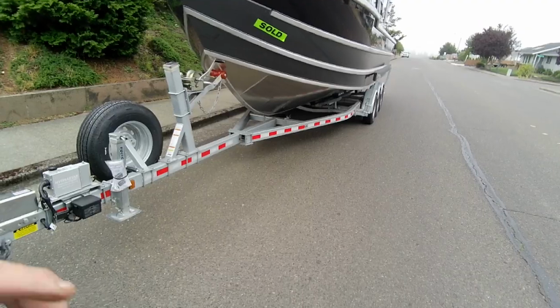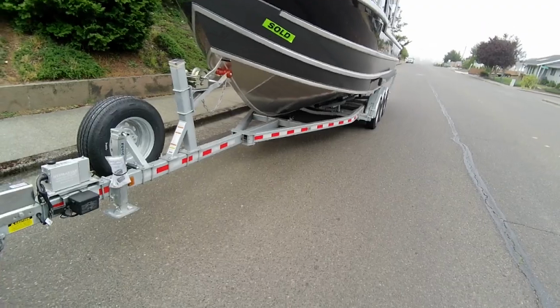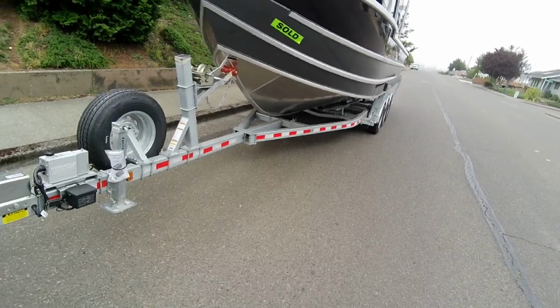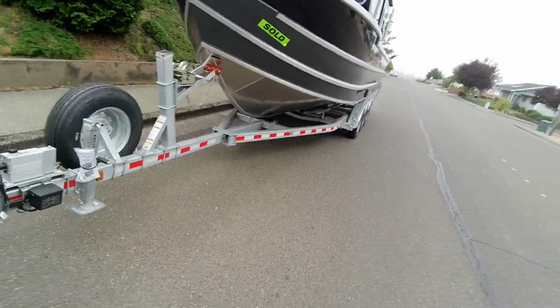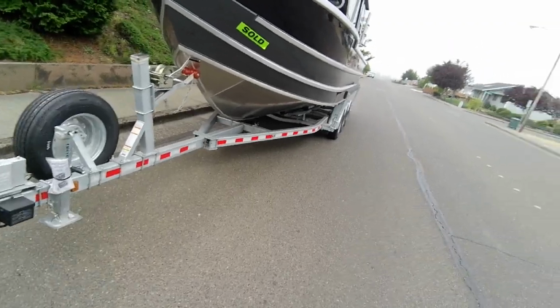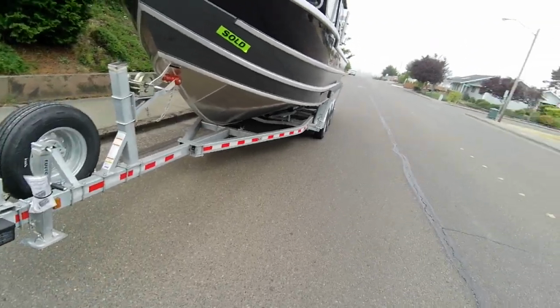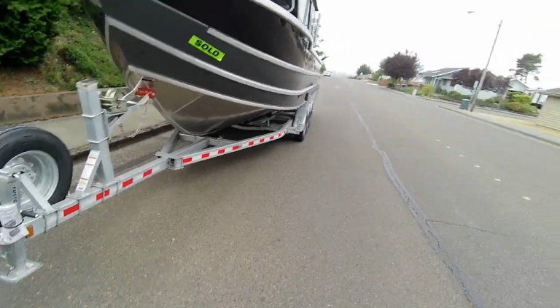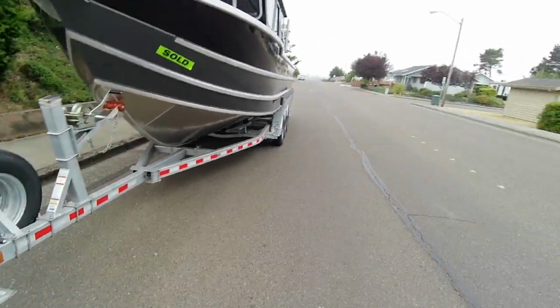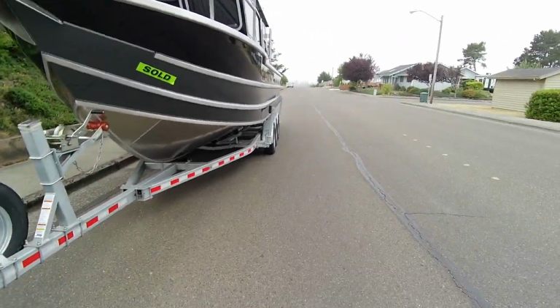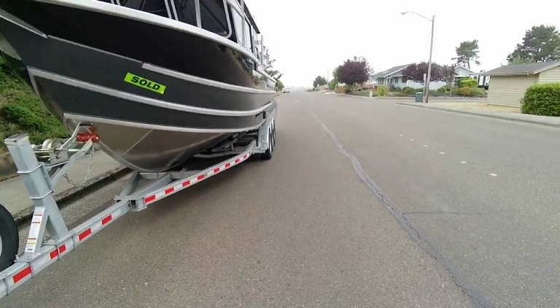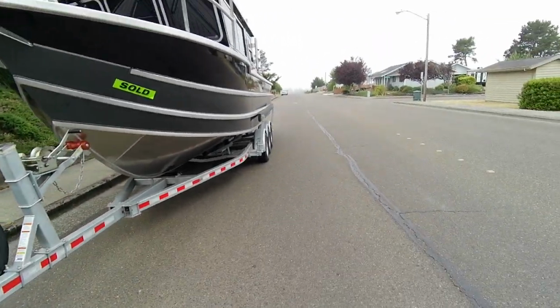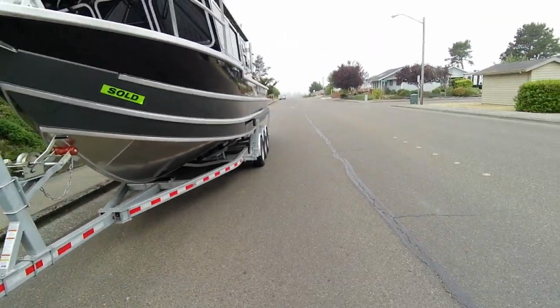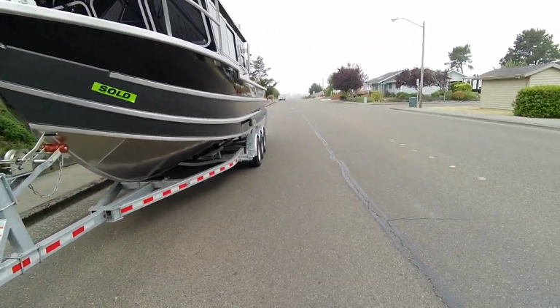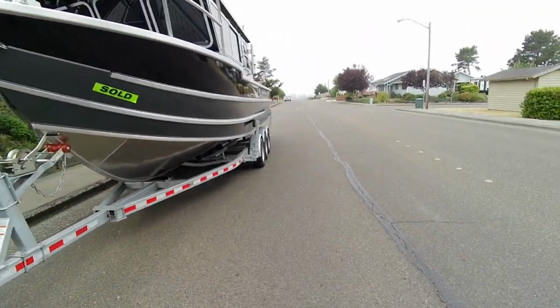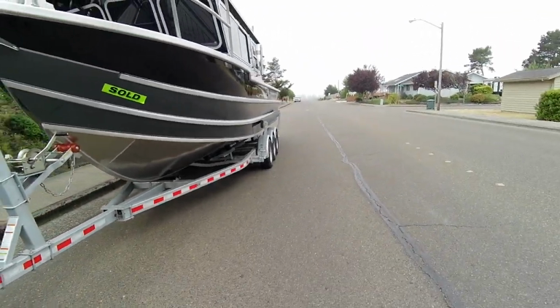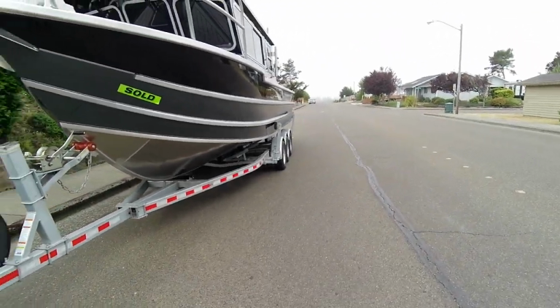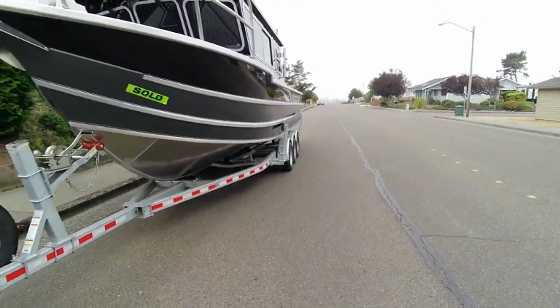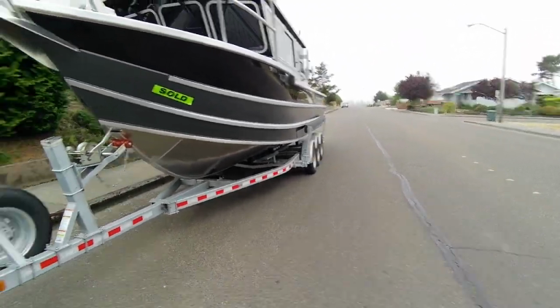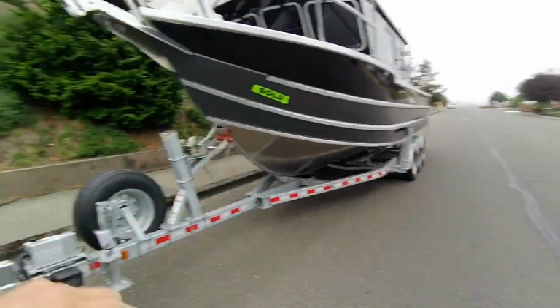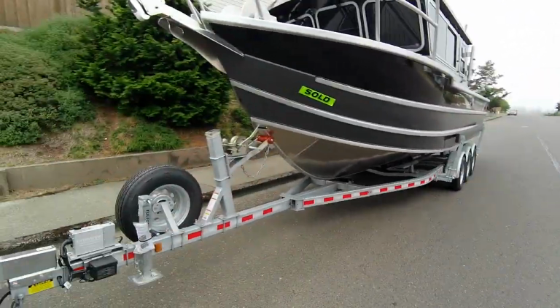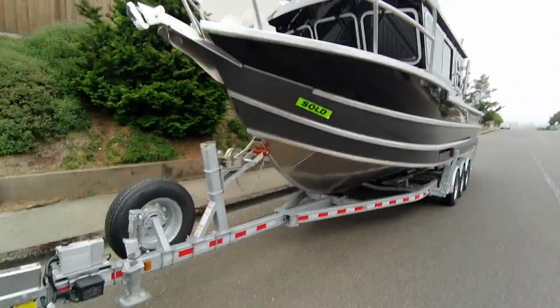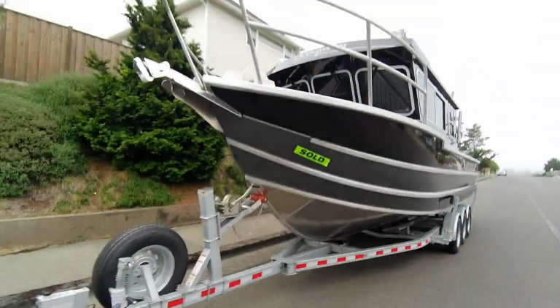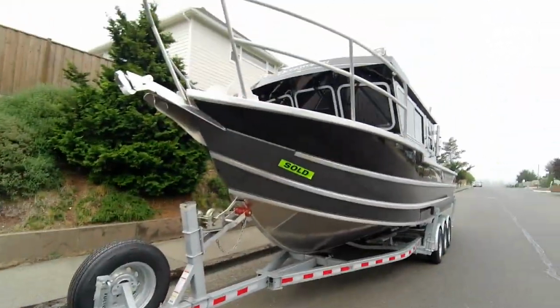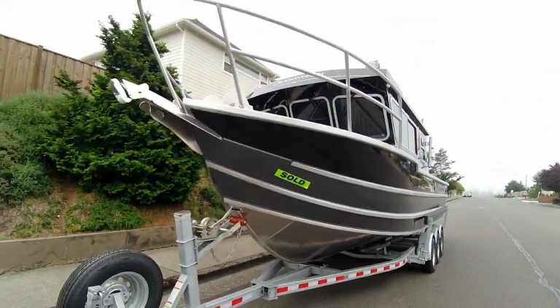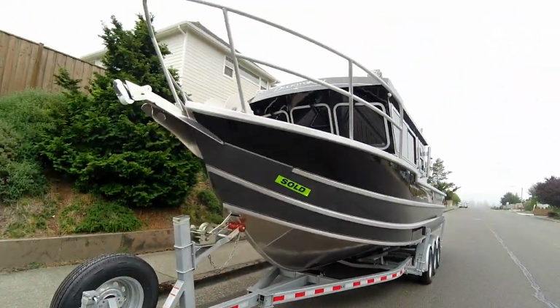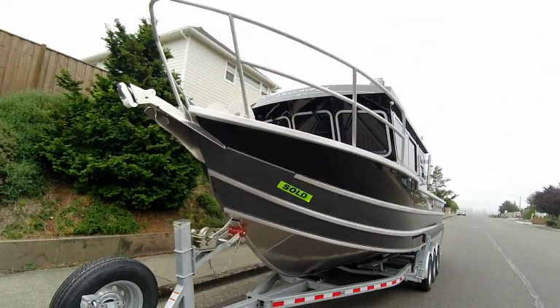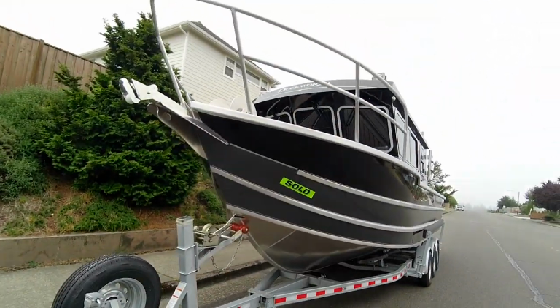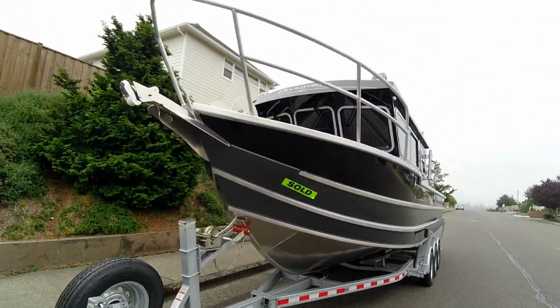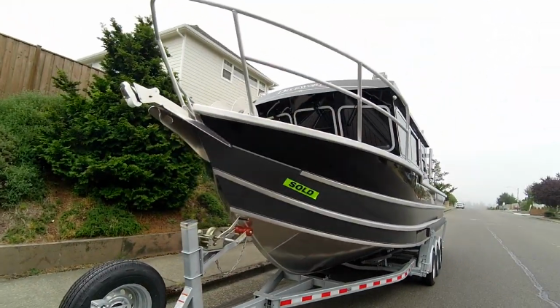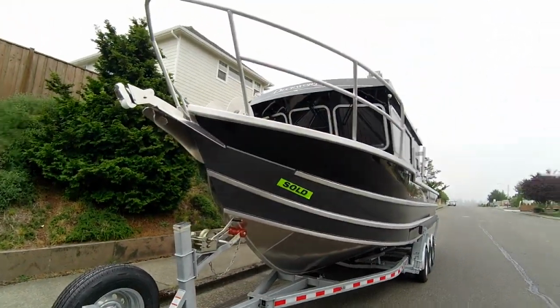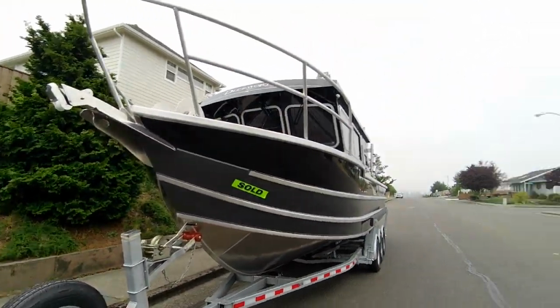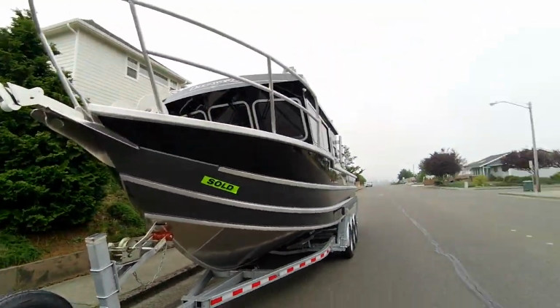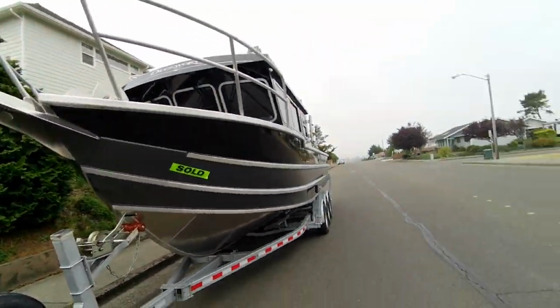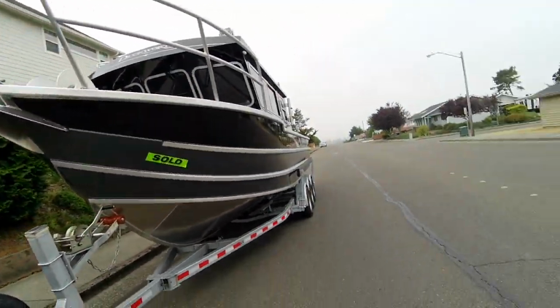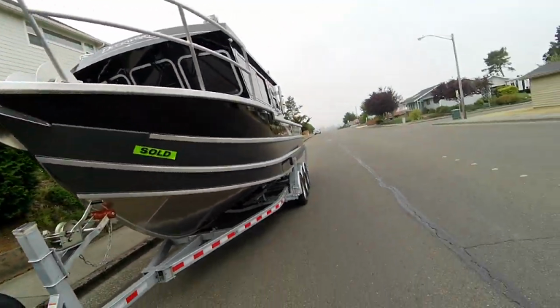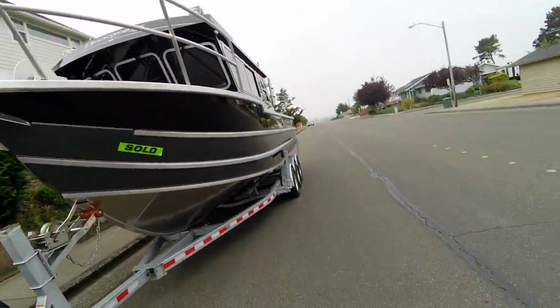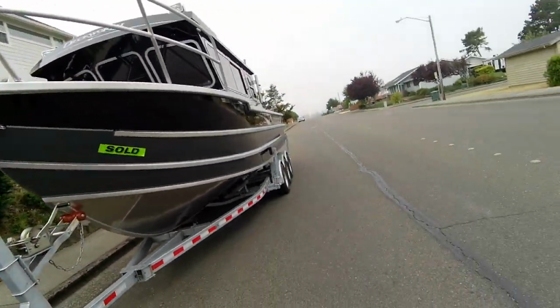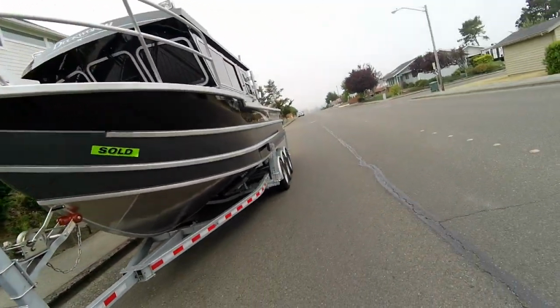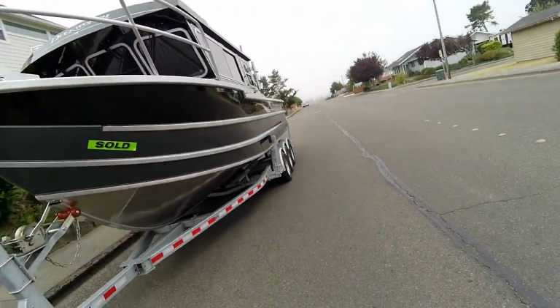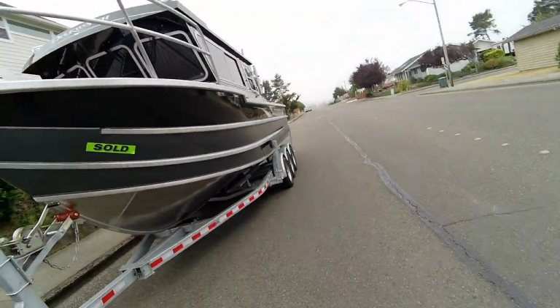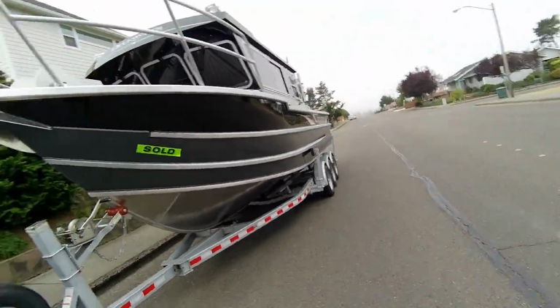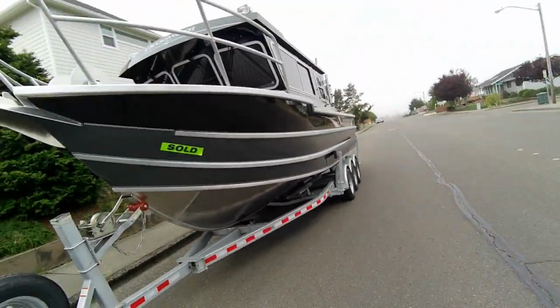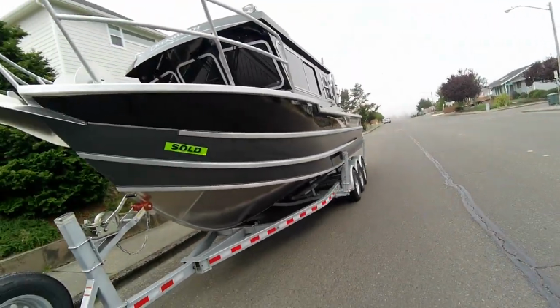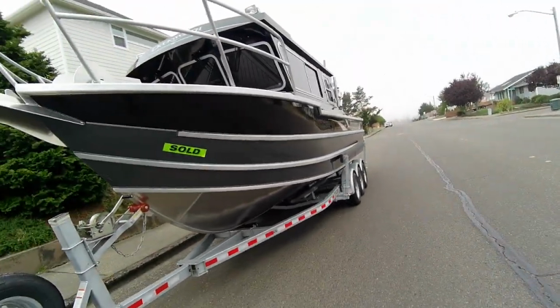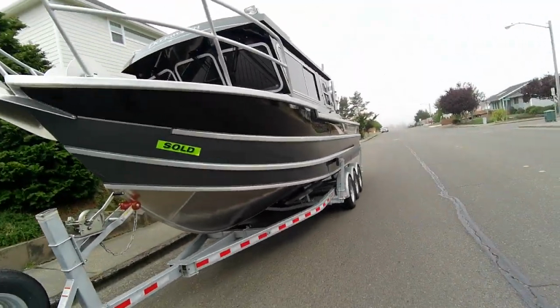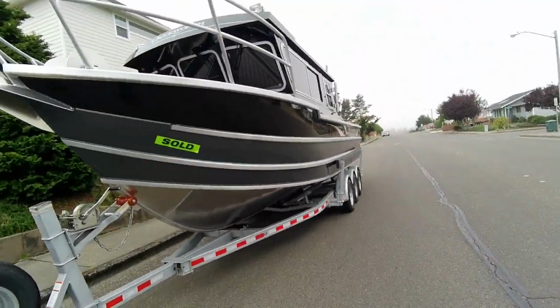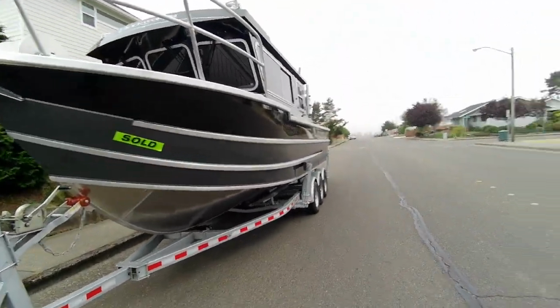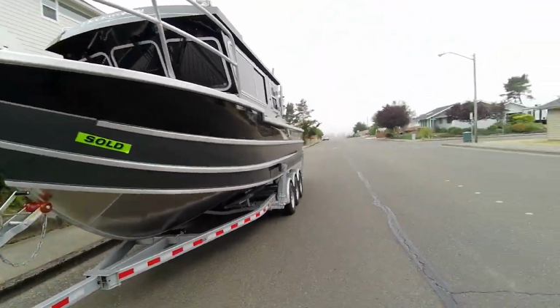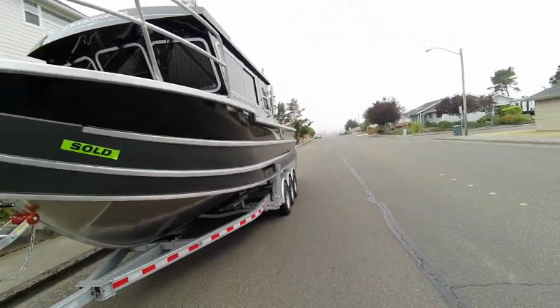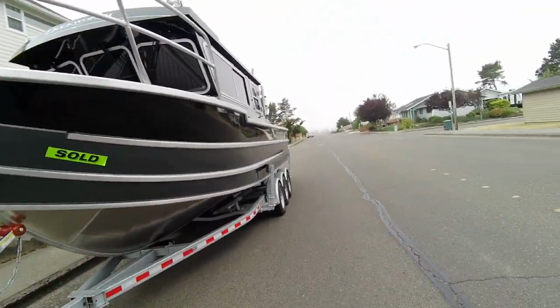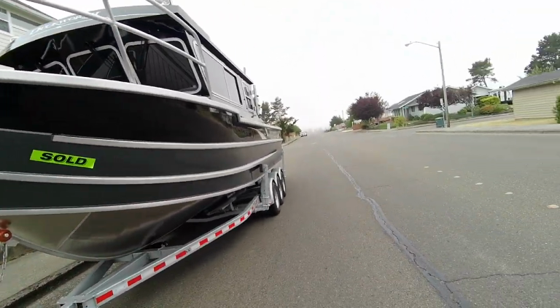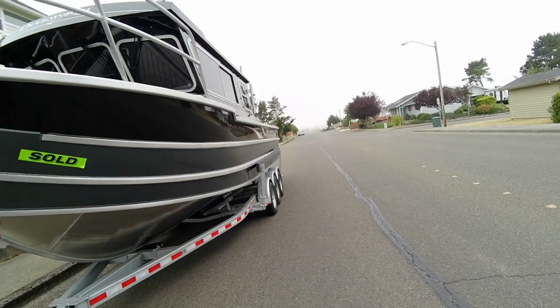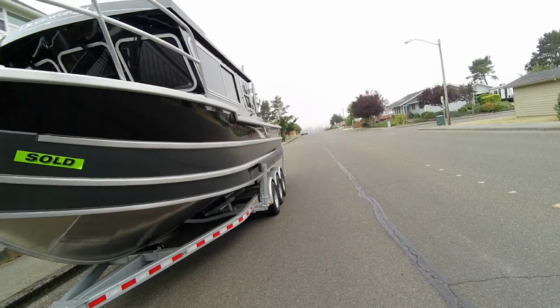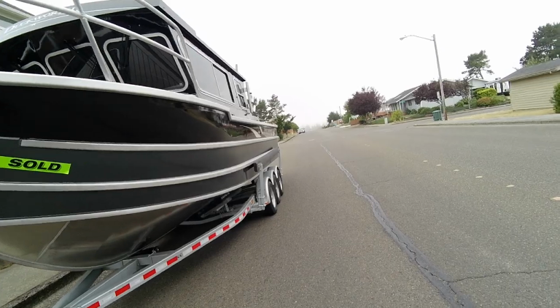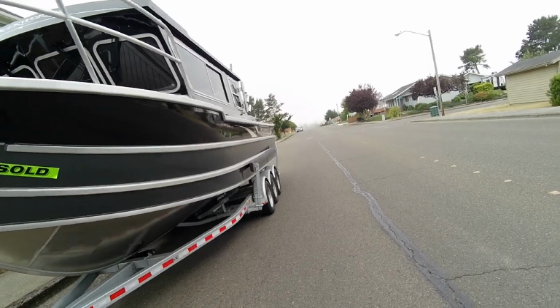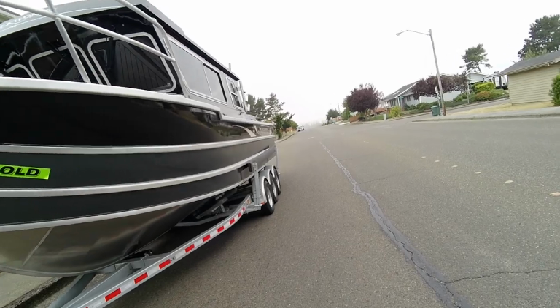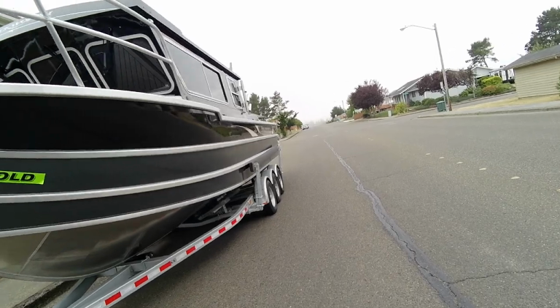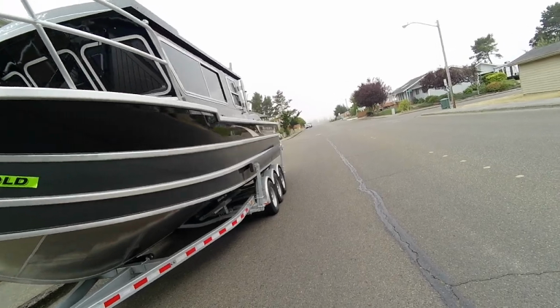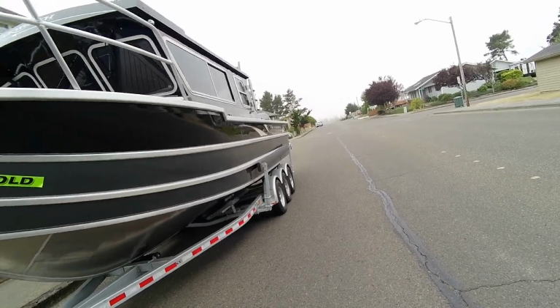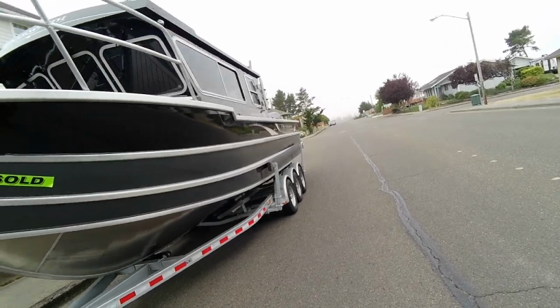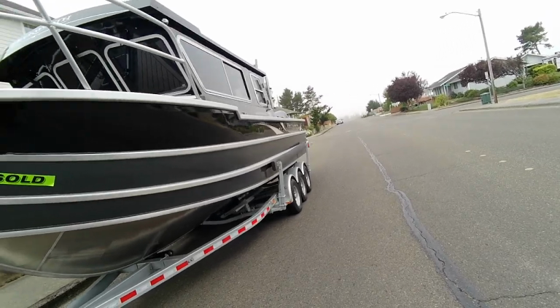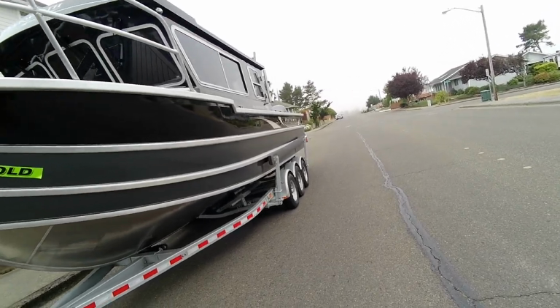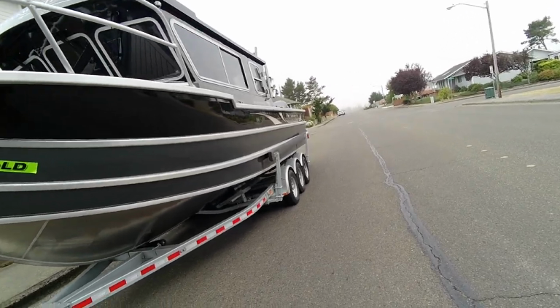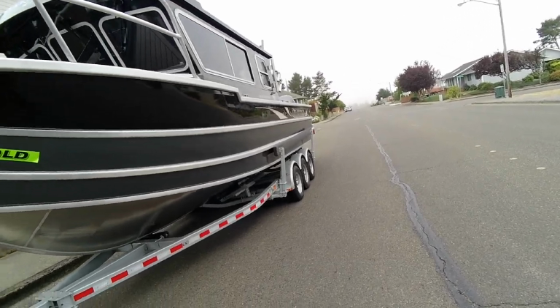Hey hey hey, this is Kurt the Boat Doctor out here in this beautiful Duckworth 28 foot offshore.